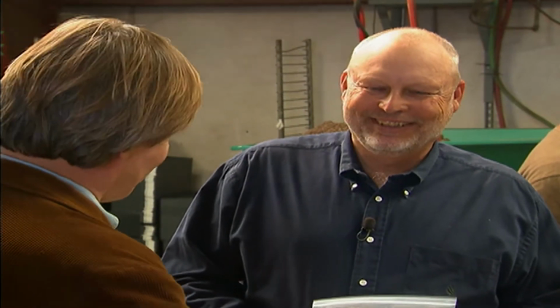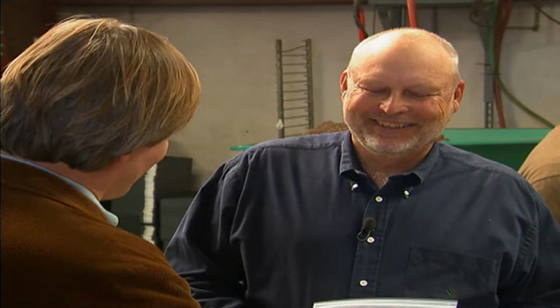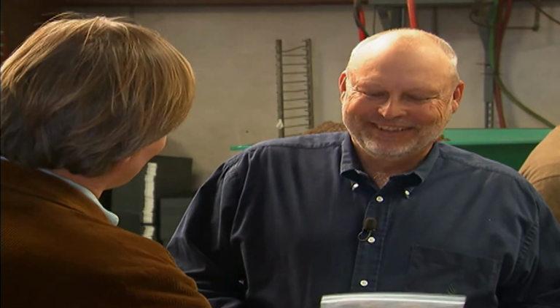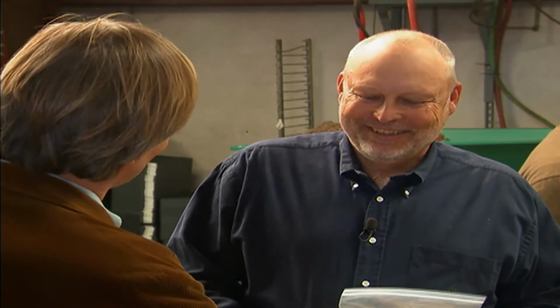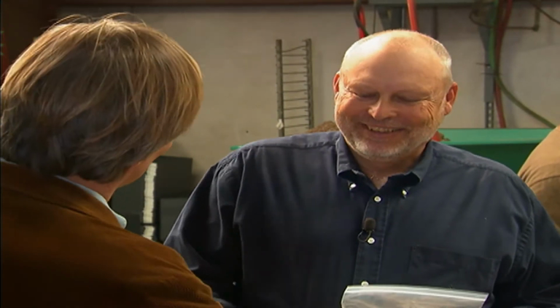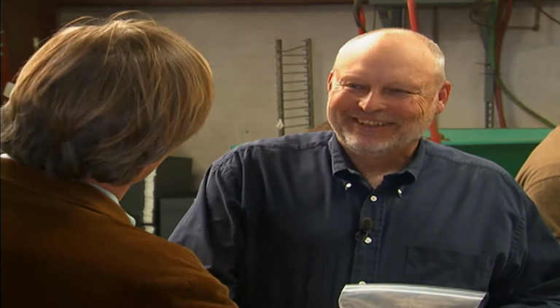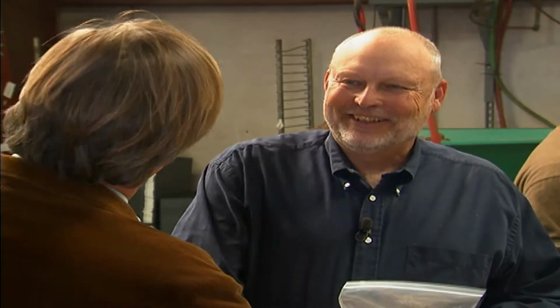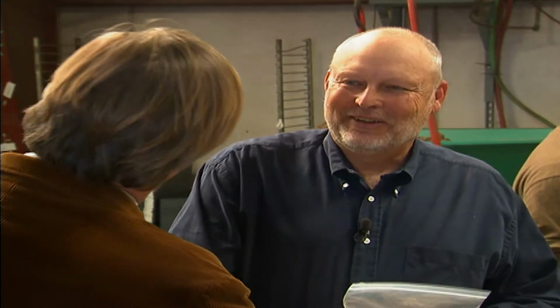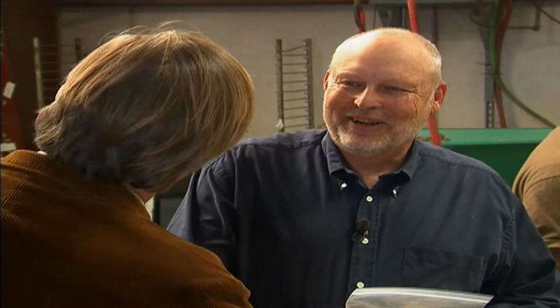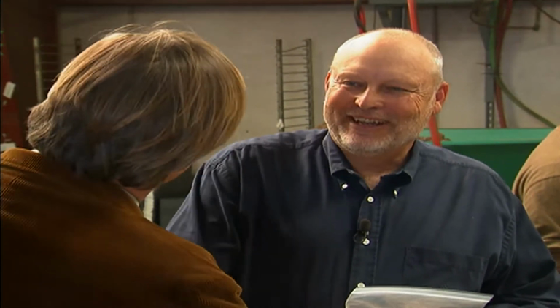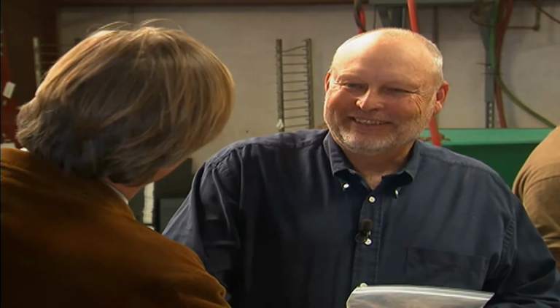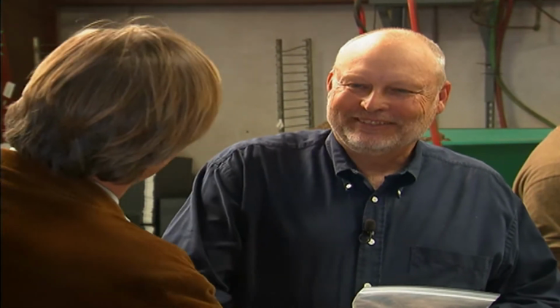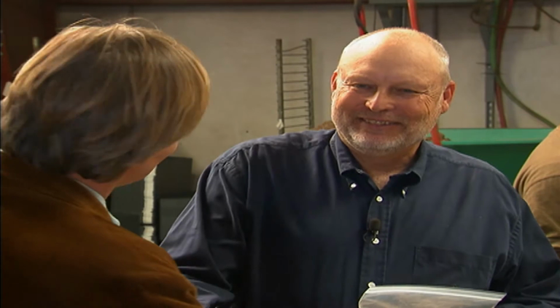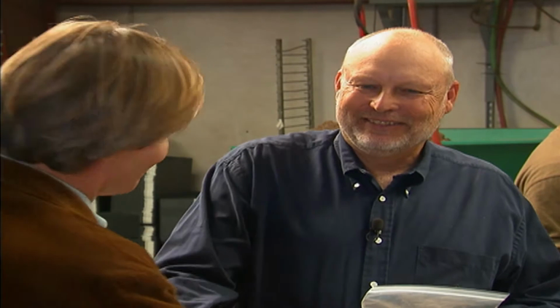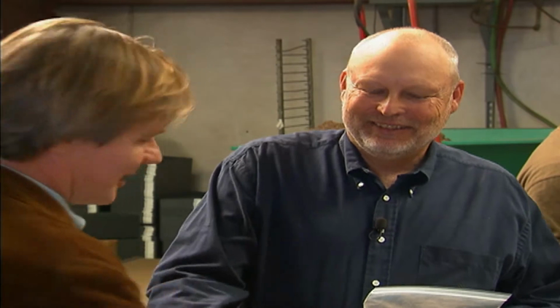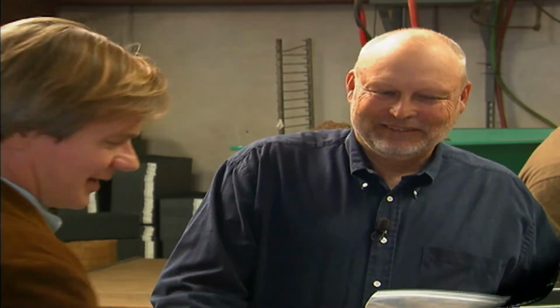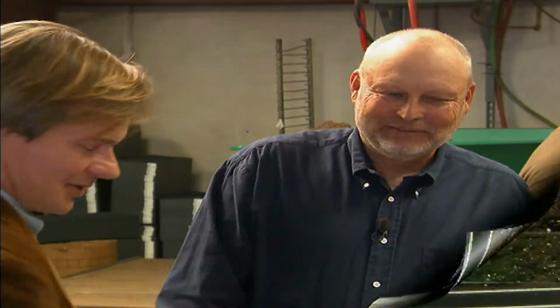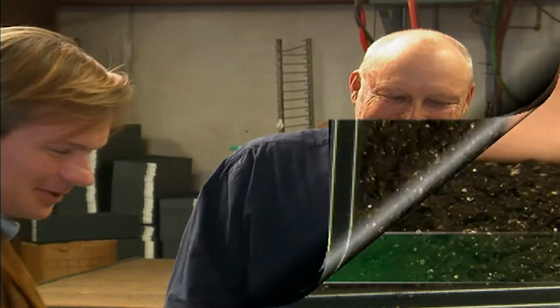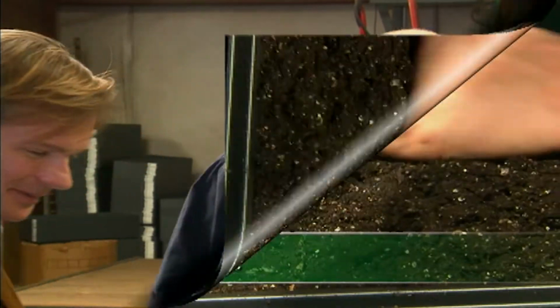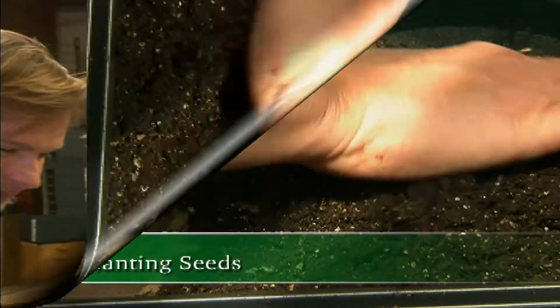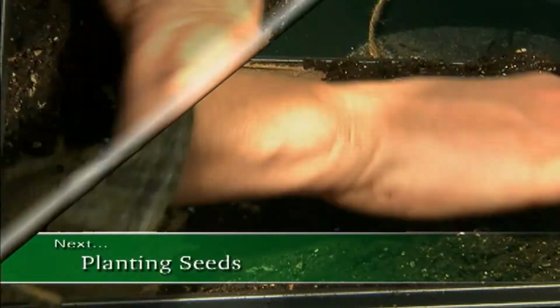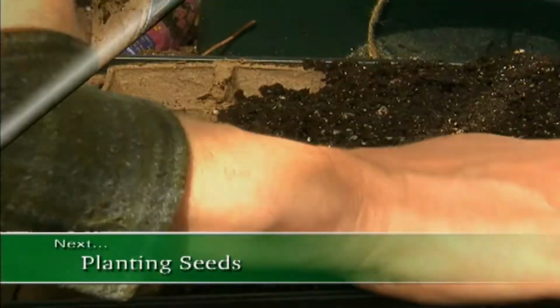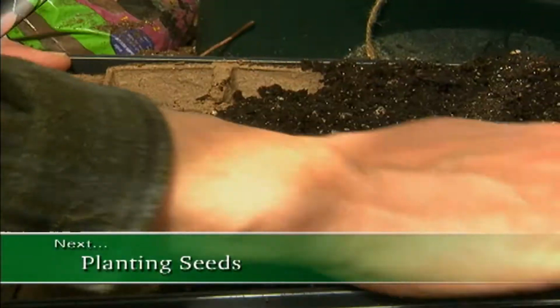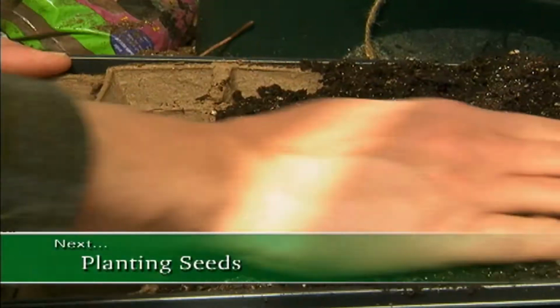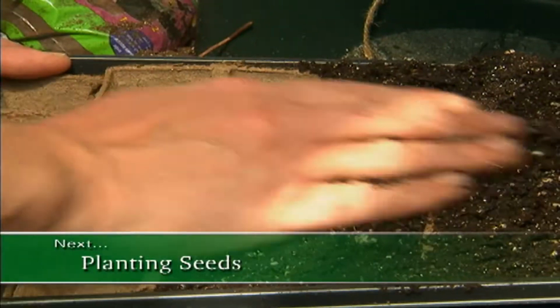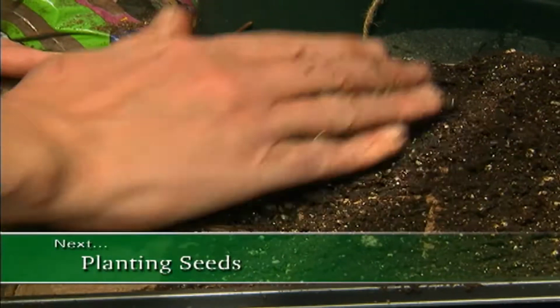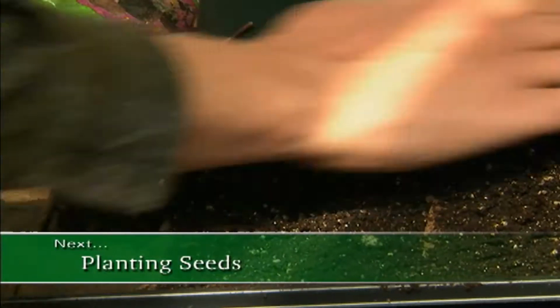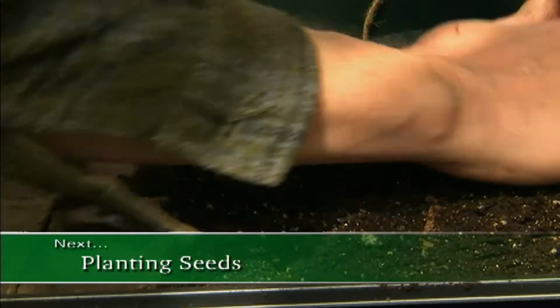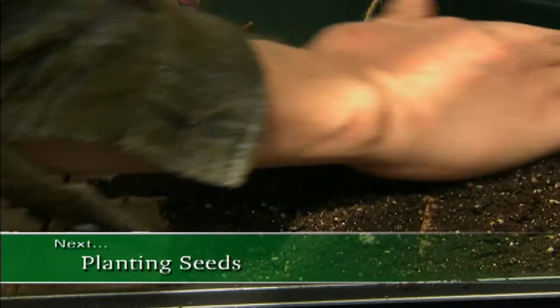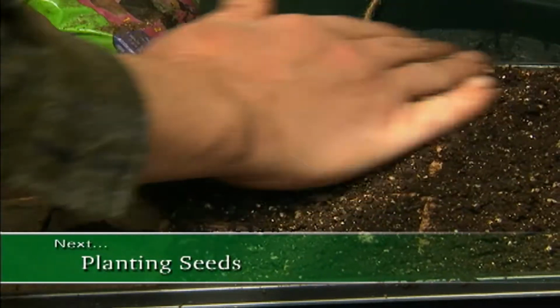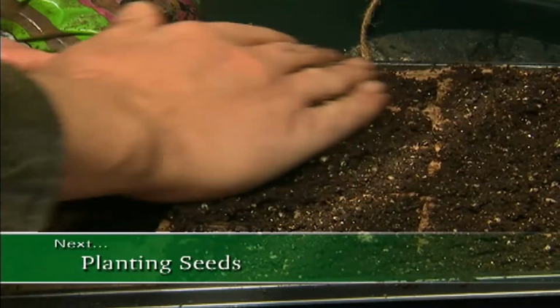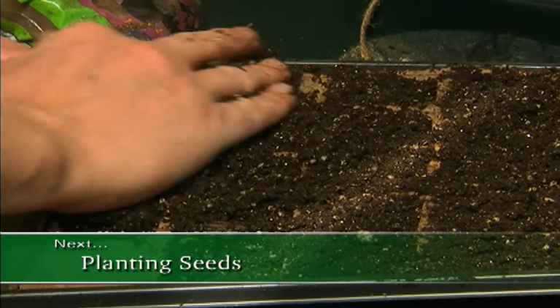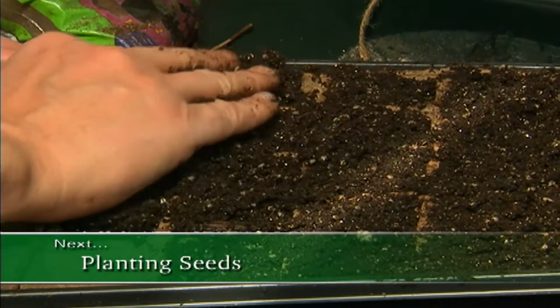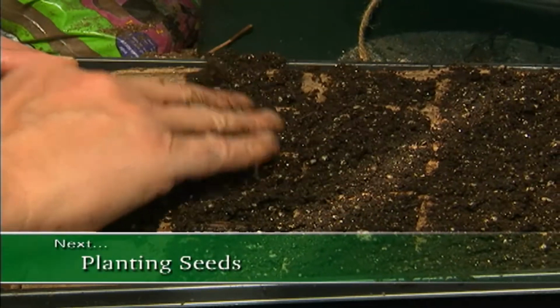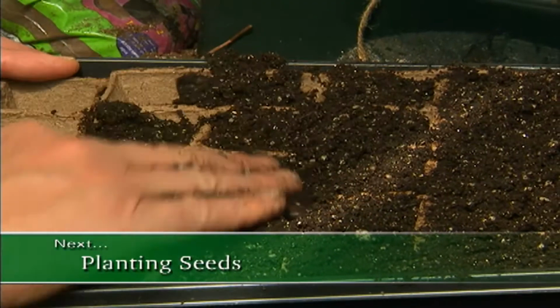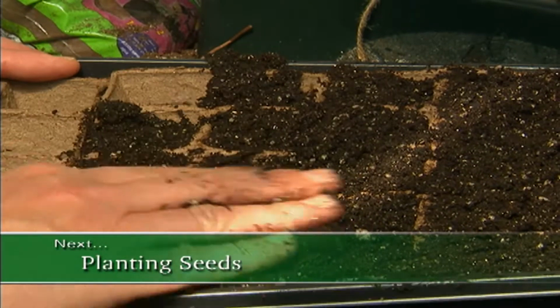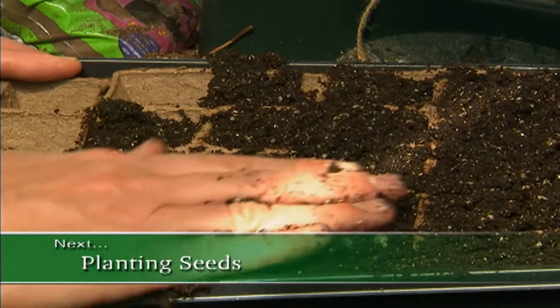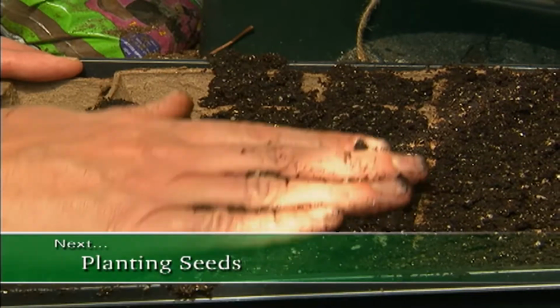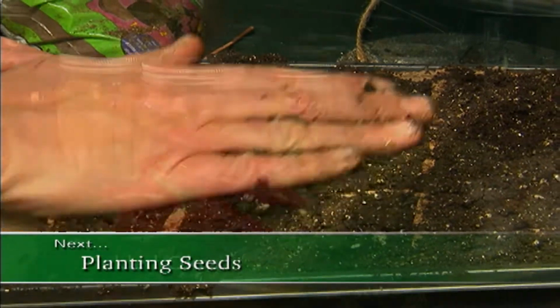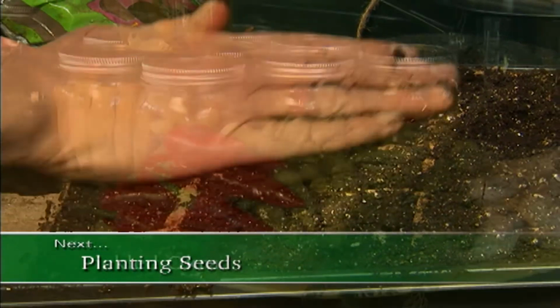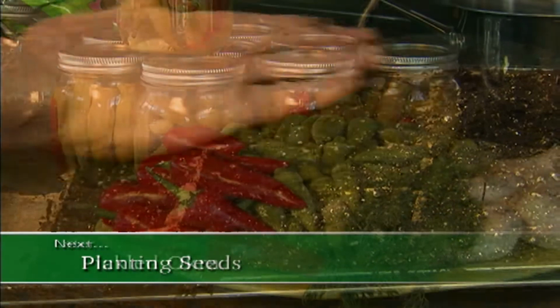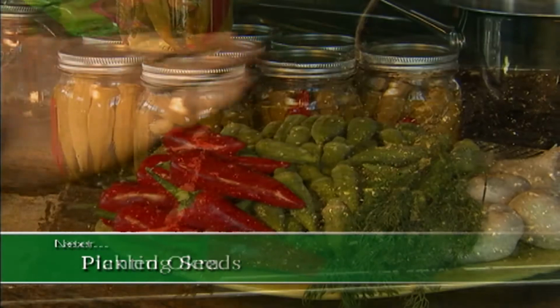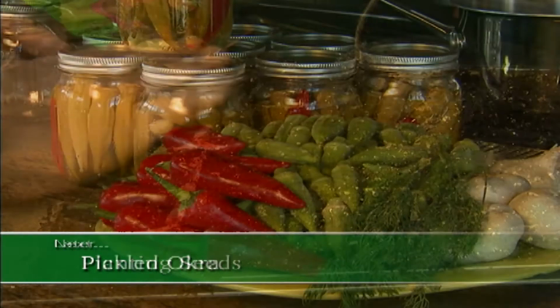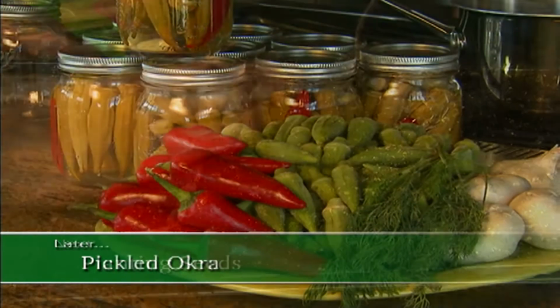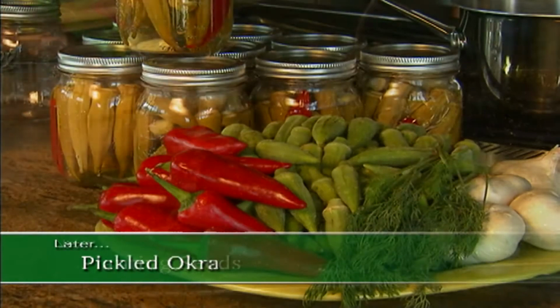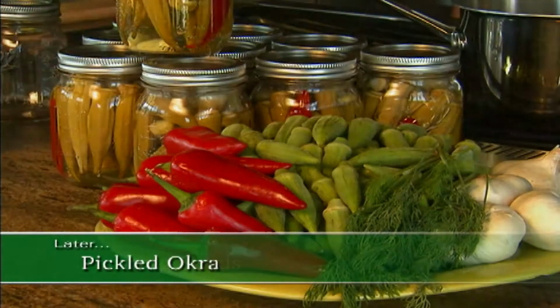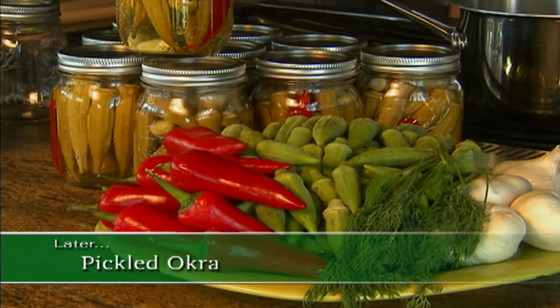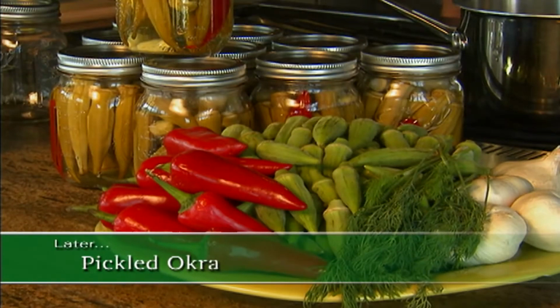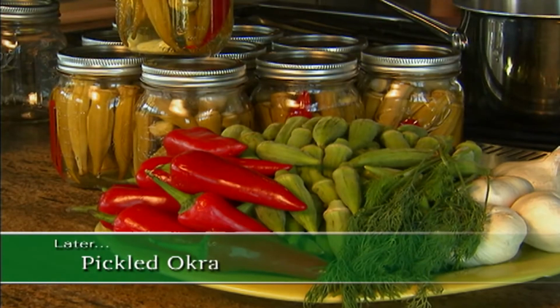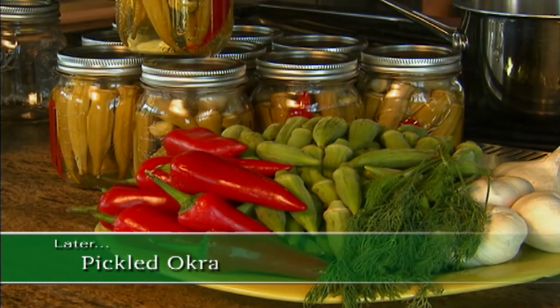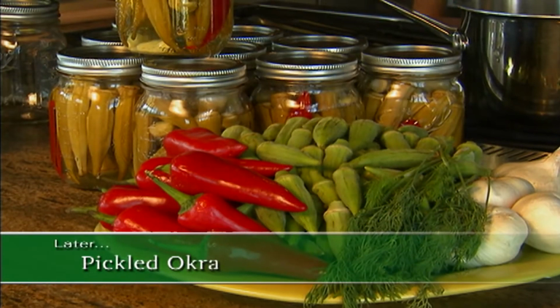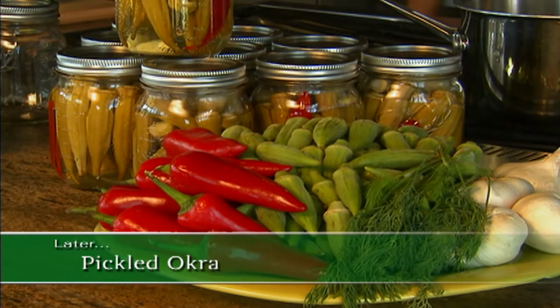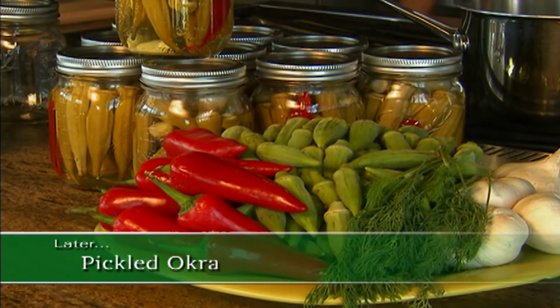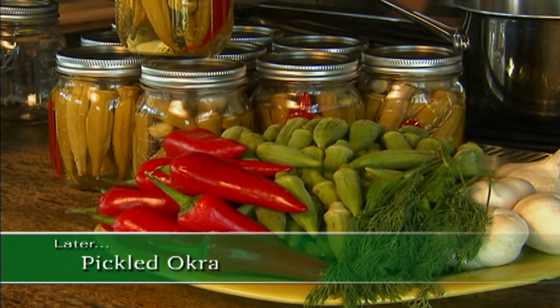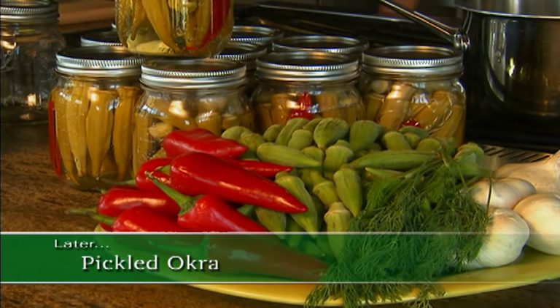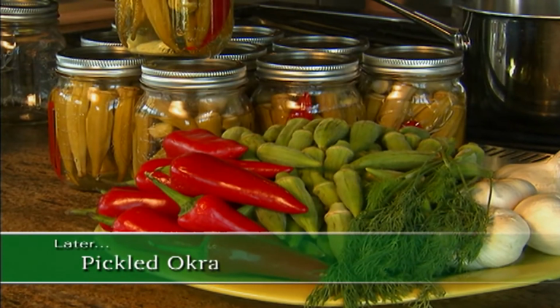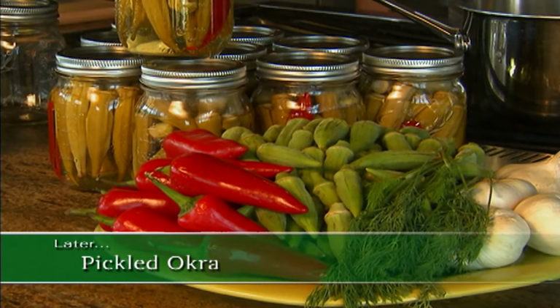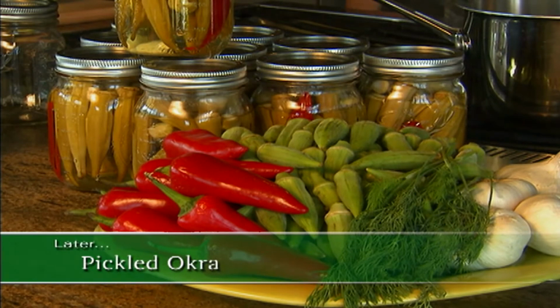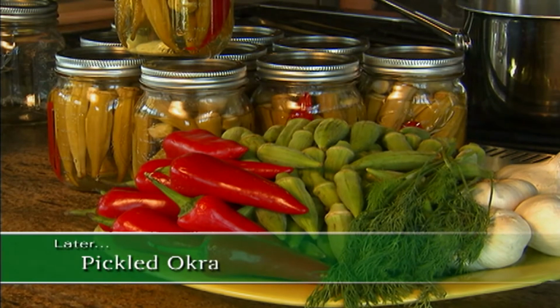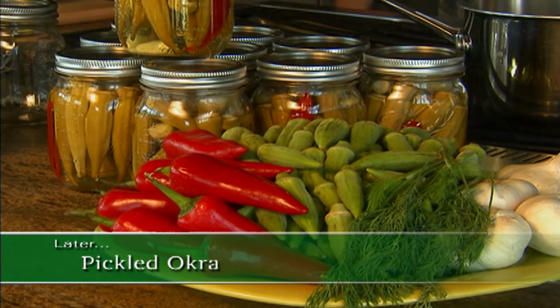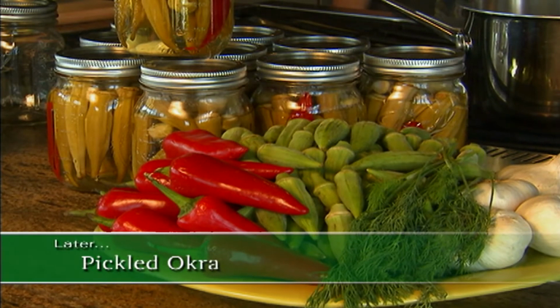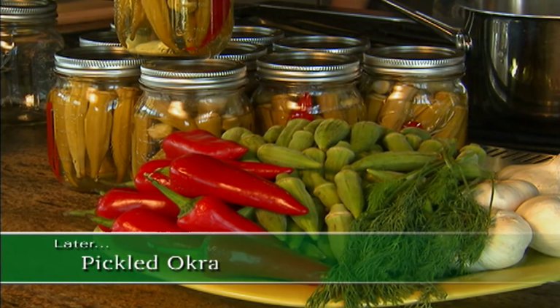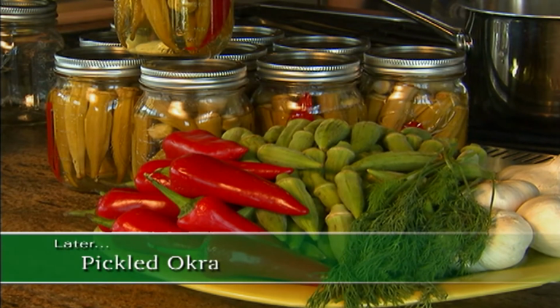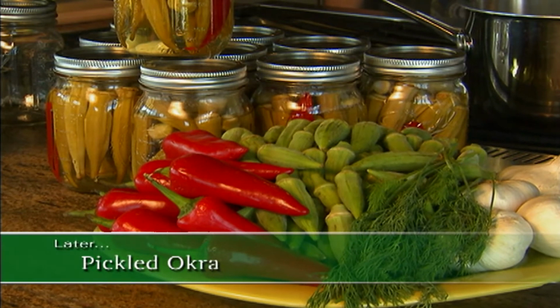After thanking Lamar and wrapping up at Bonnie Plant Farm, Allen mentions that after the break they'll plant some more seeds and check out a basic recipe for pickled okra.